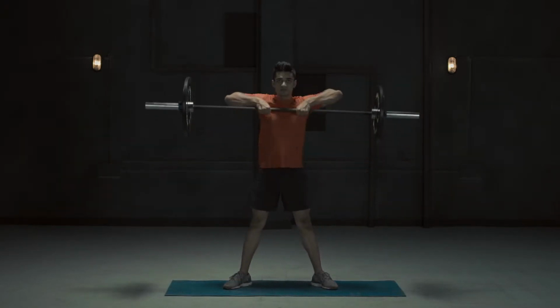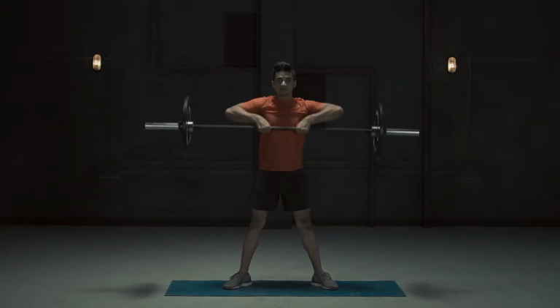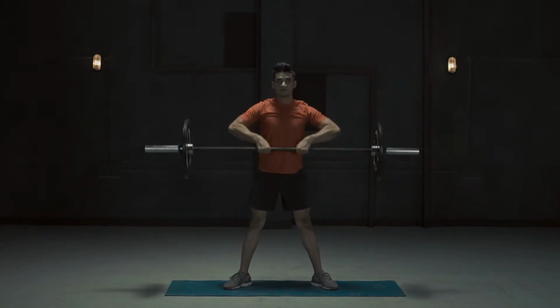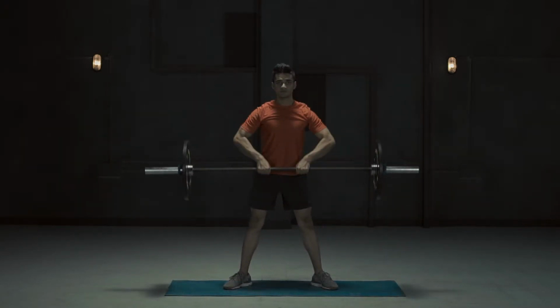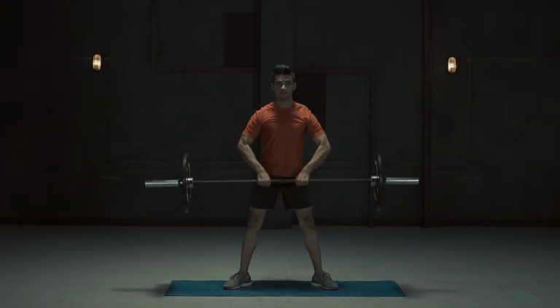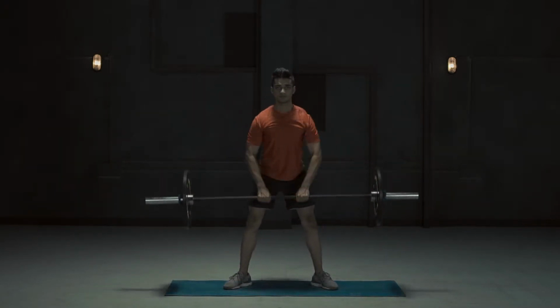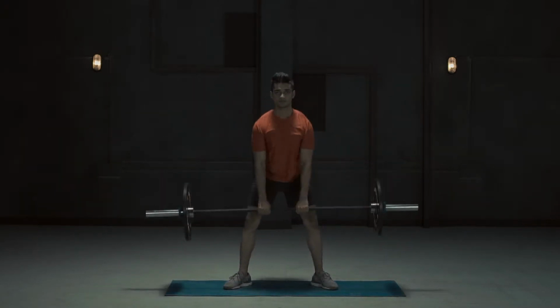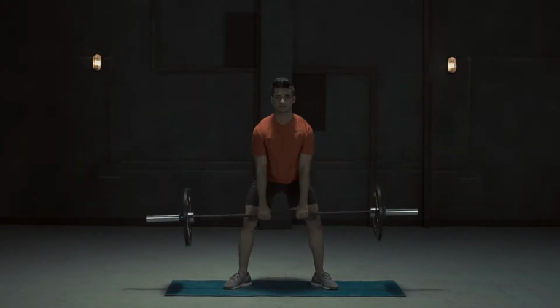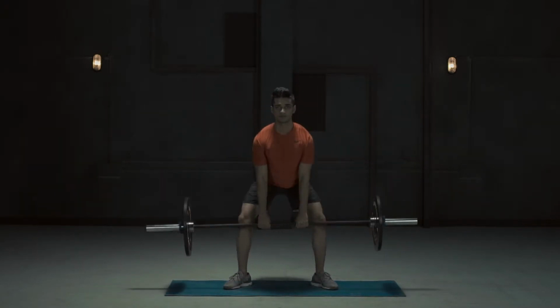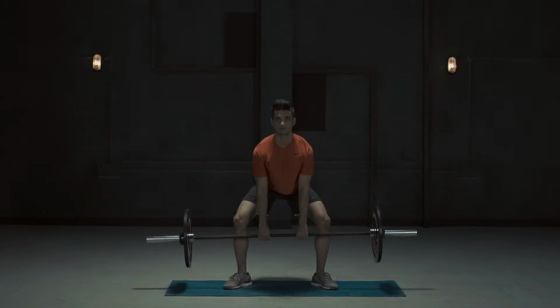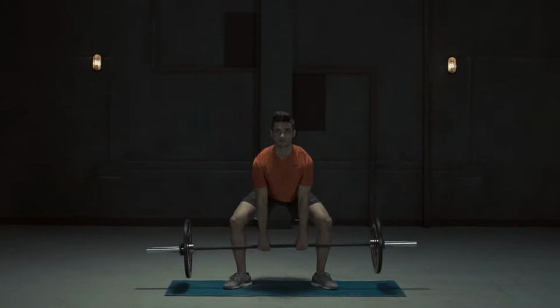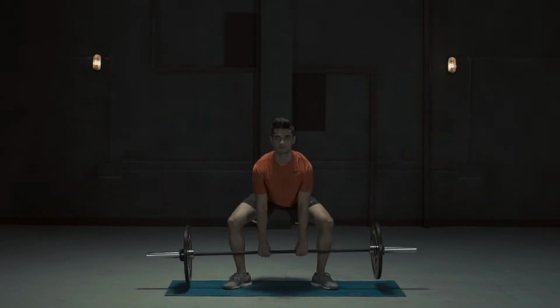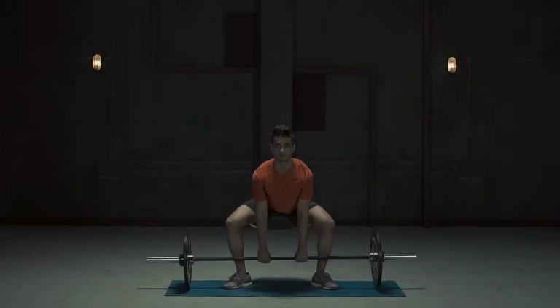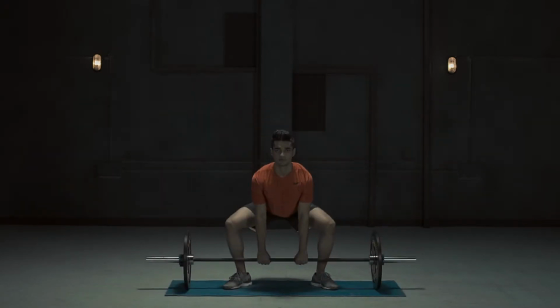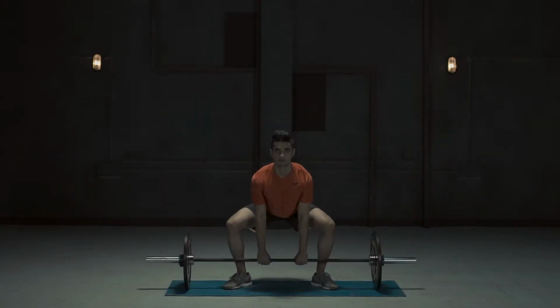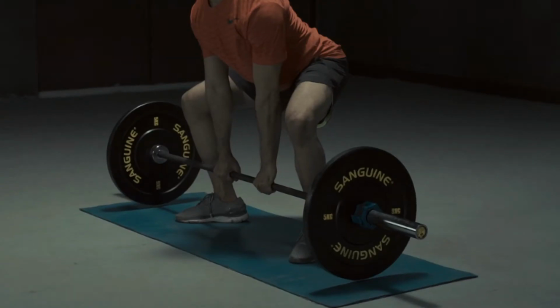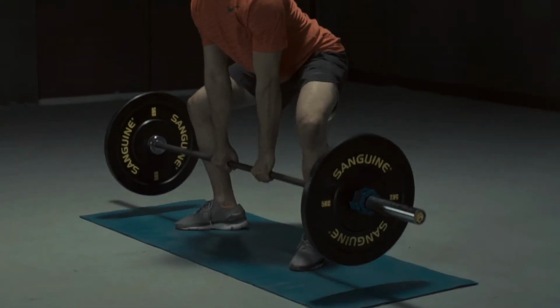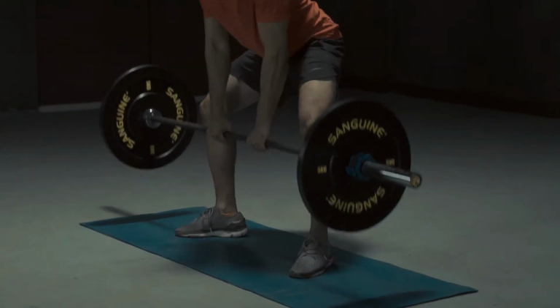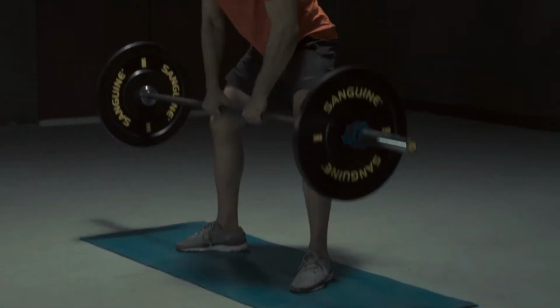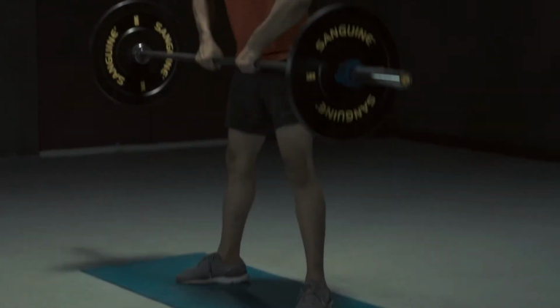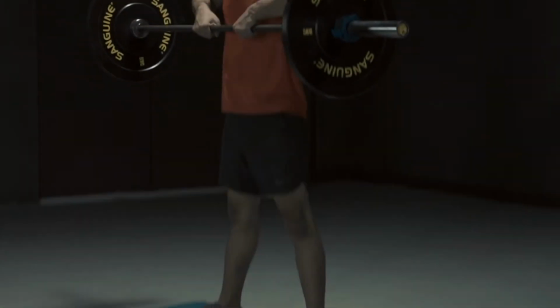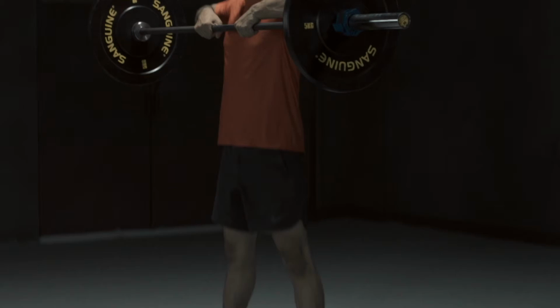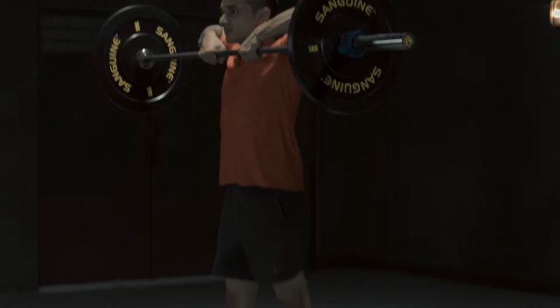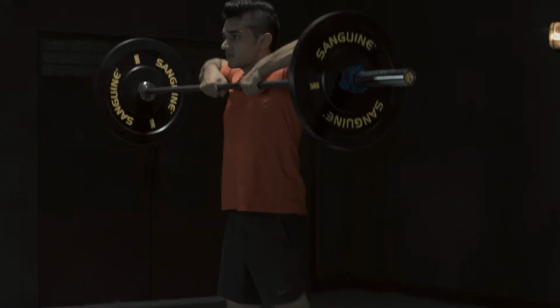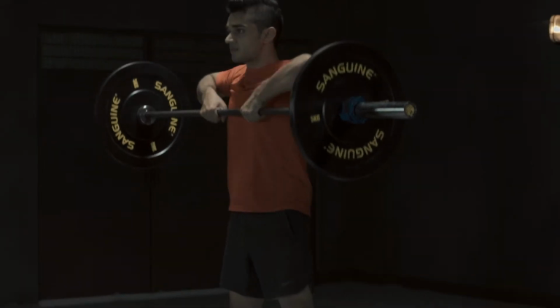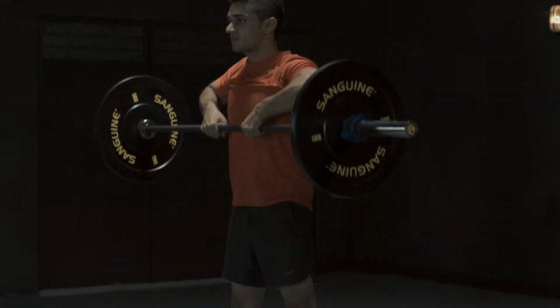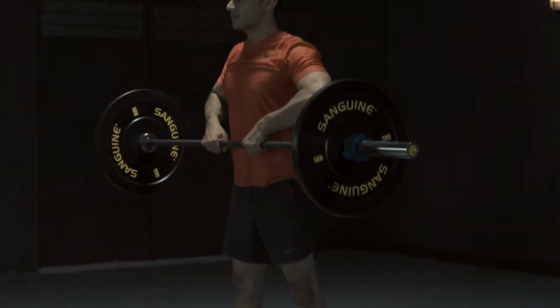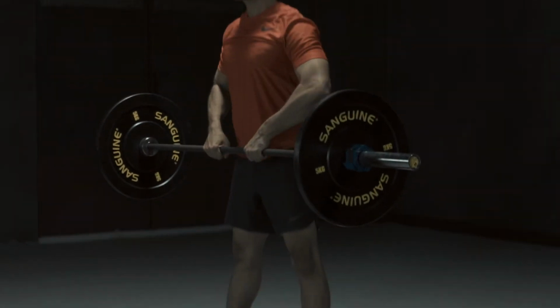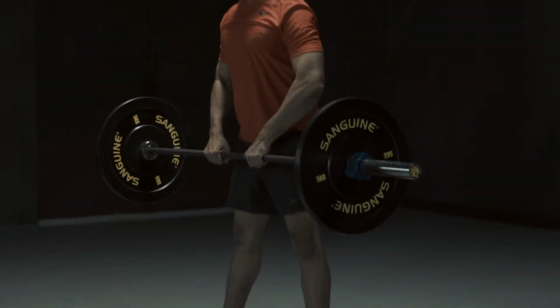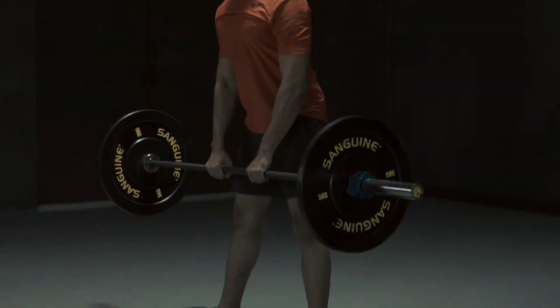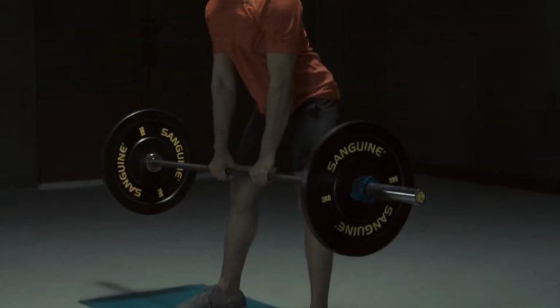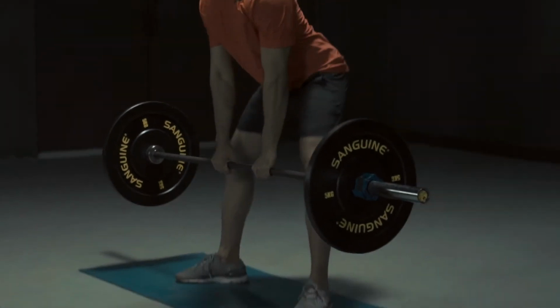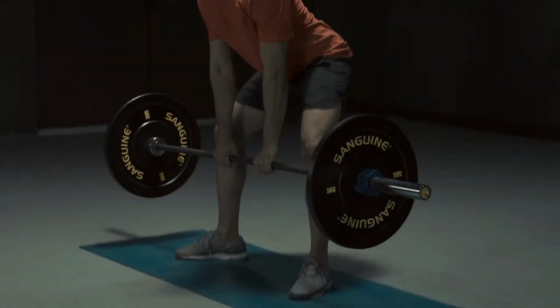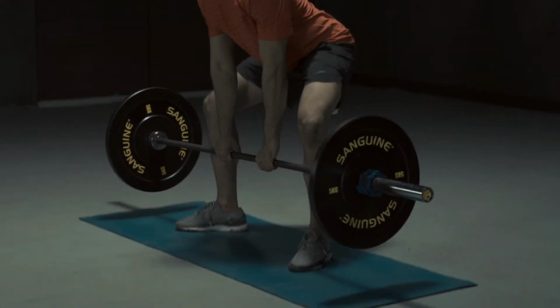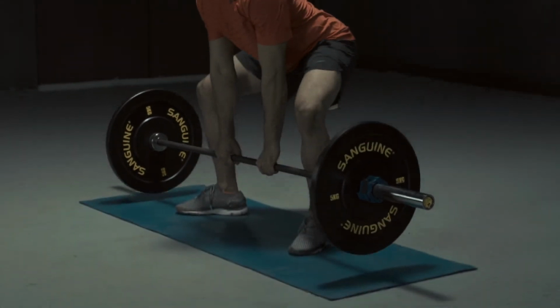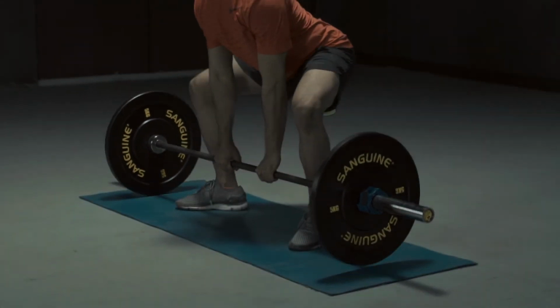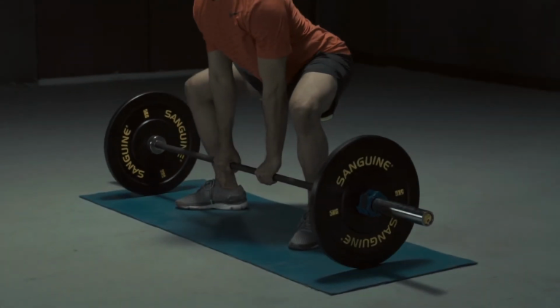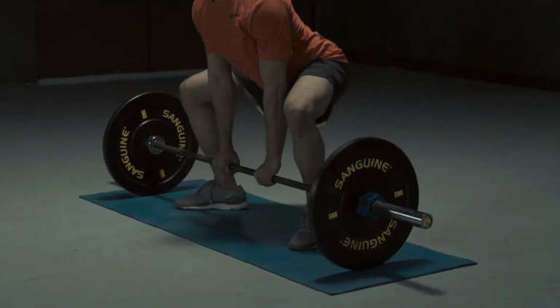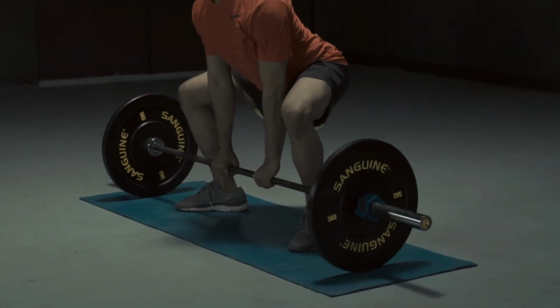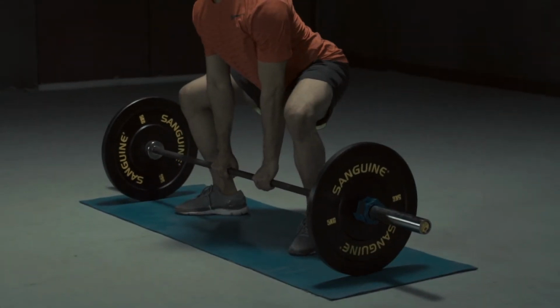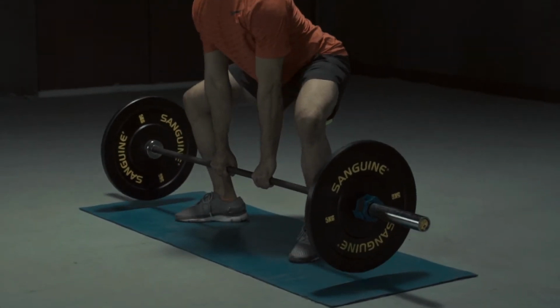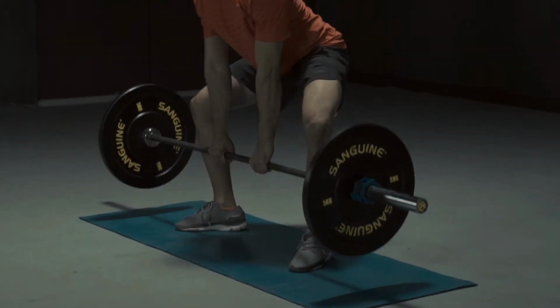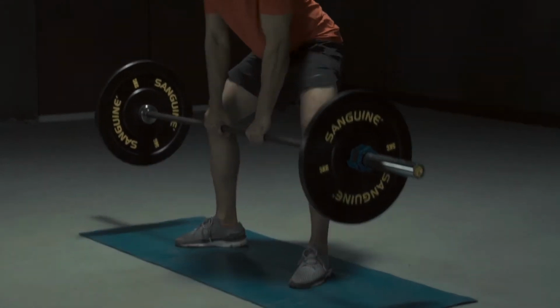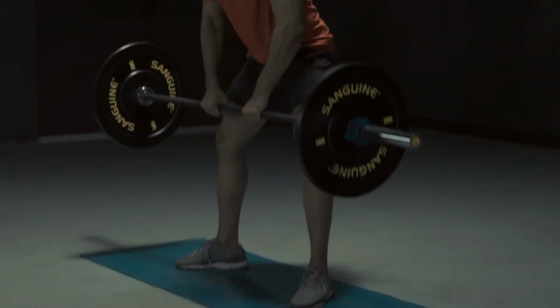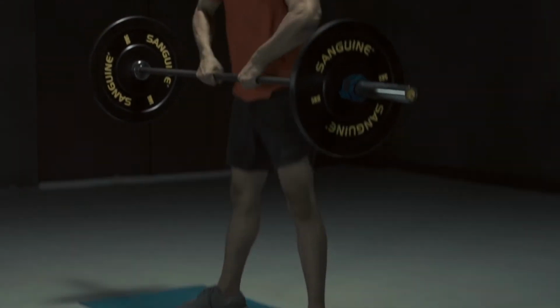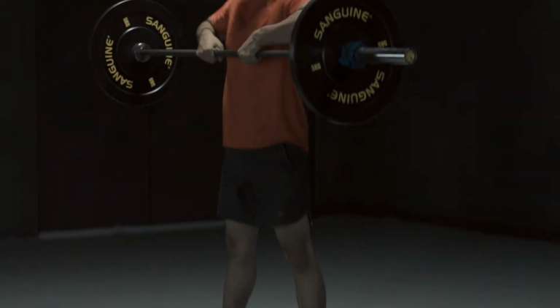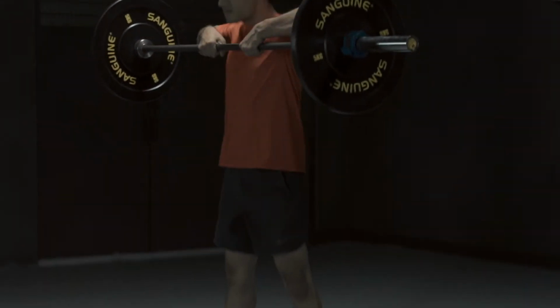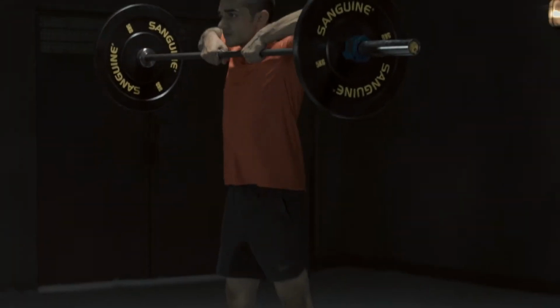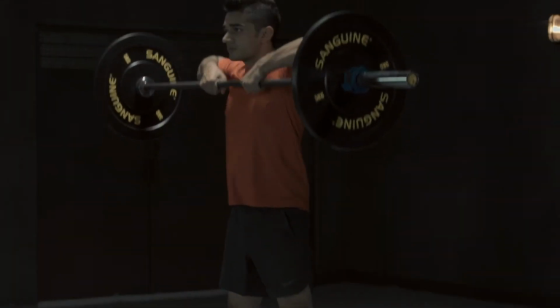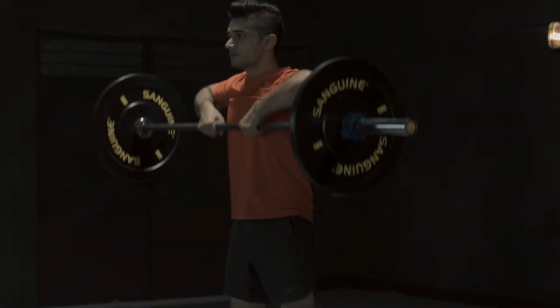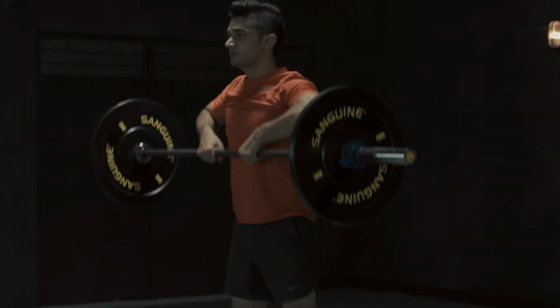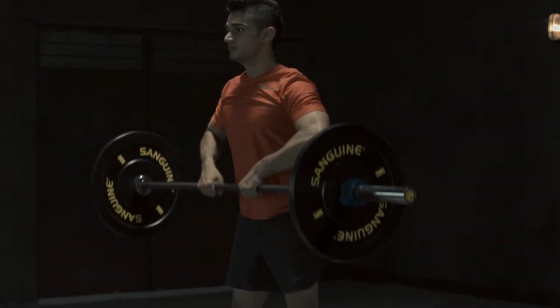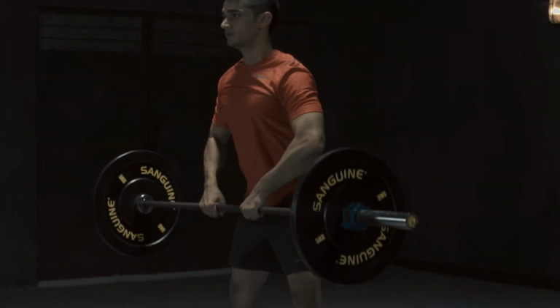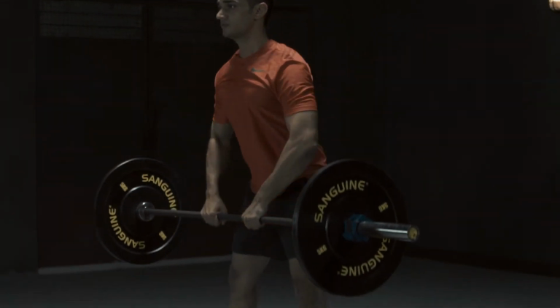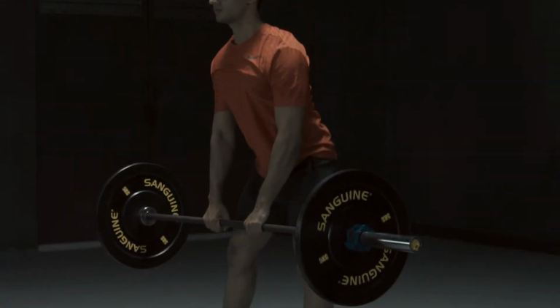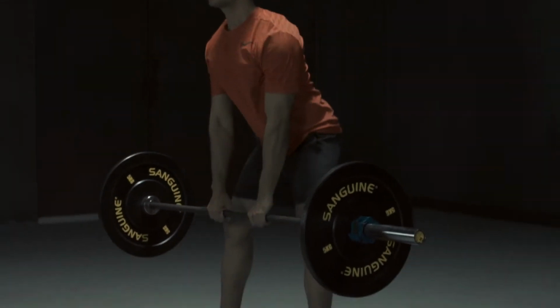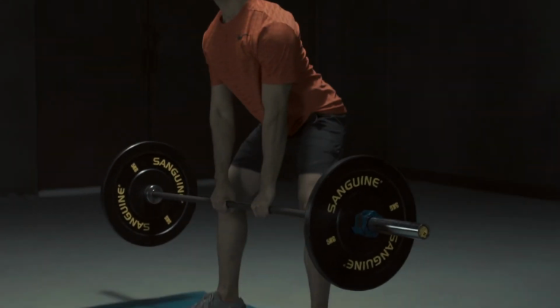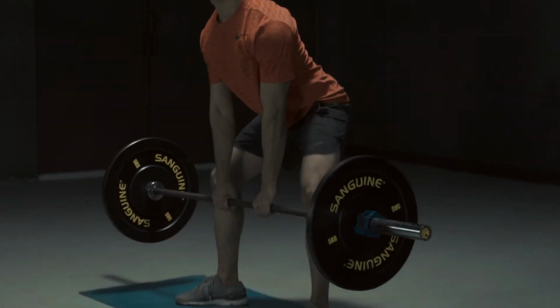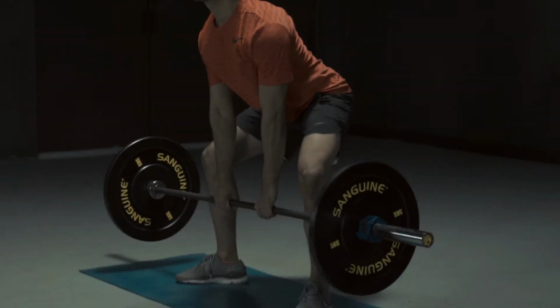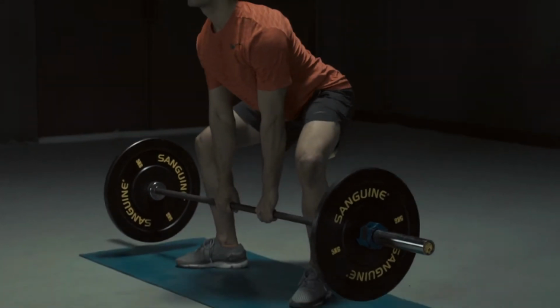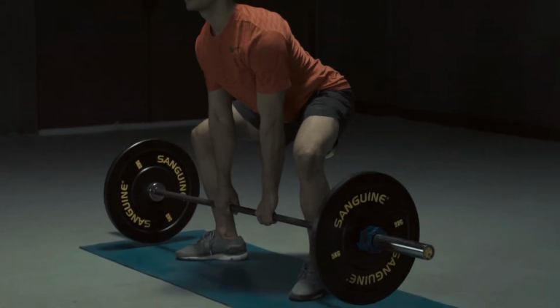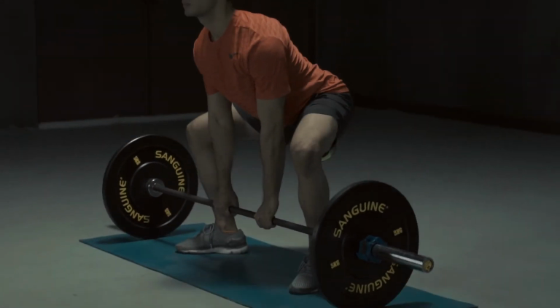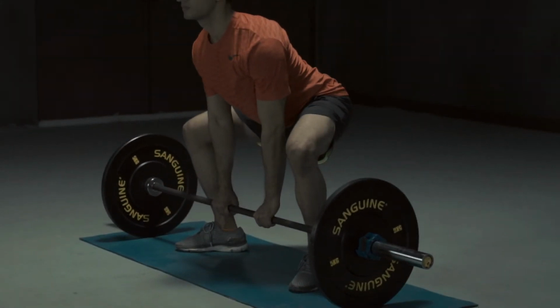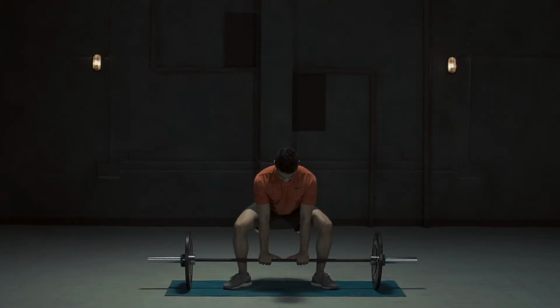The muscles engaged are mainly glutes, hamstrings, rear deltoids, trapezius and the biceps.